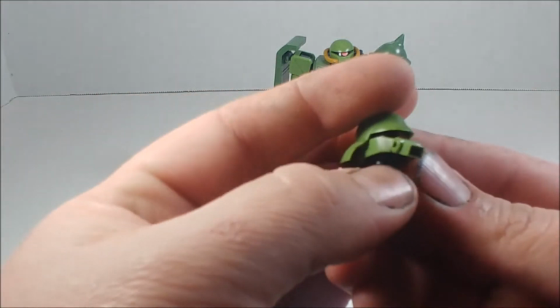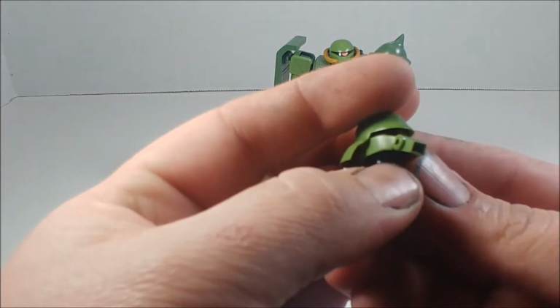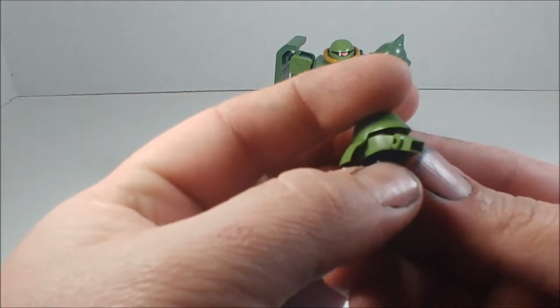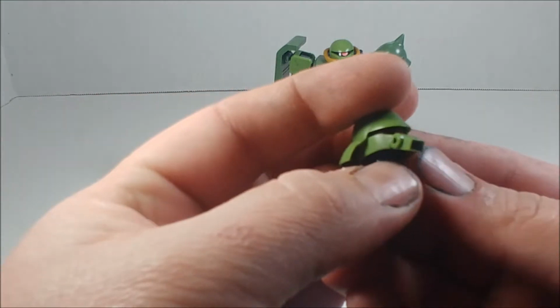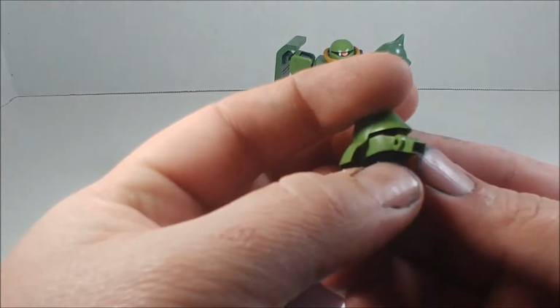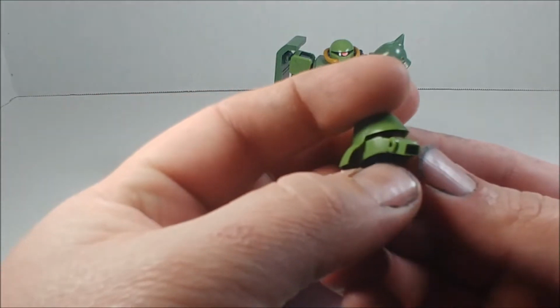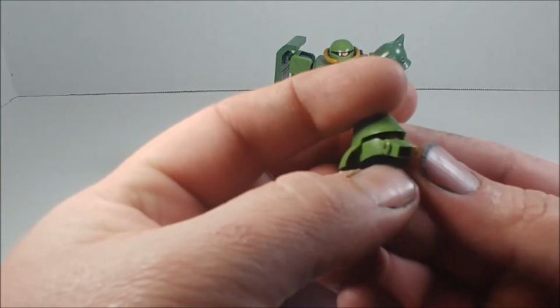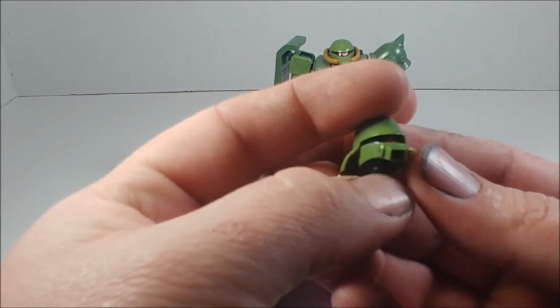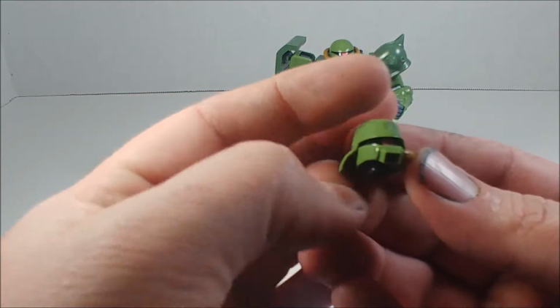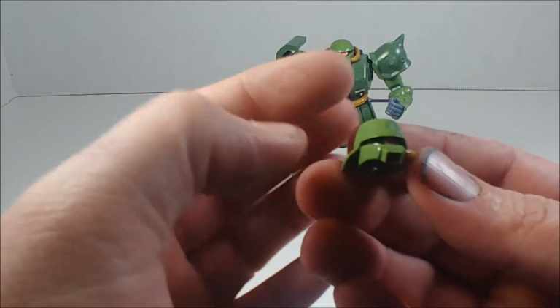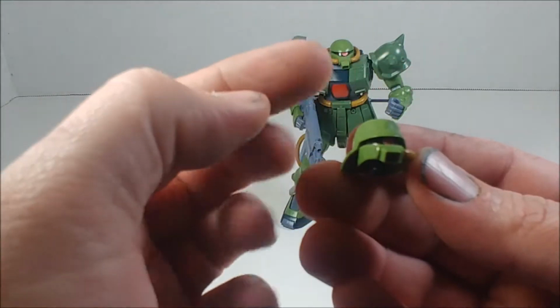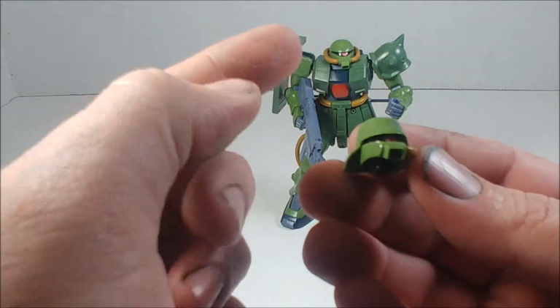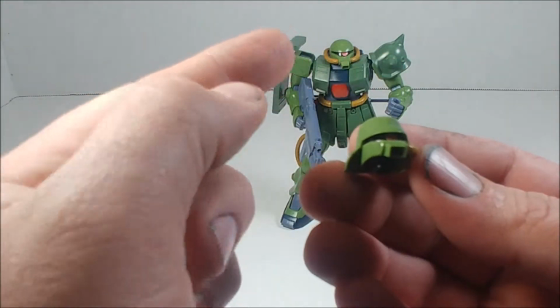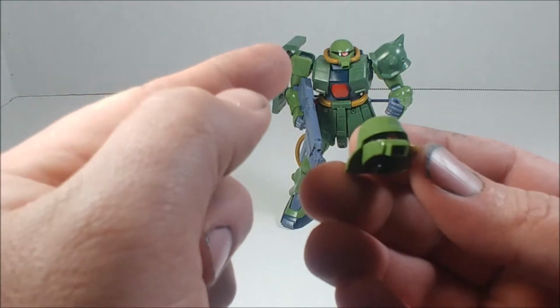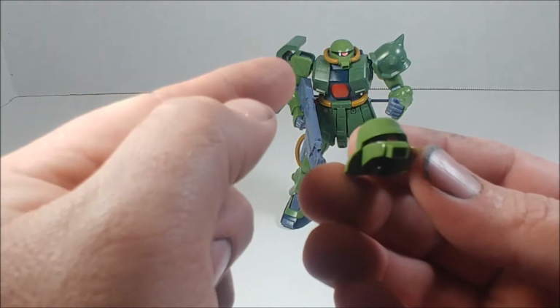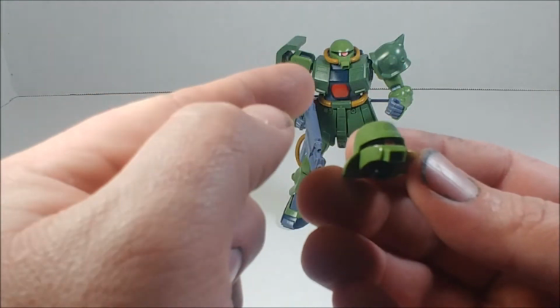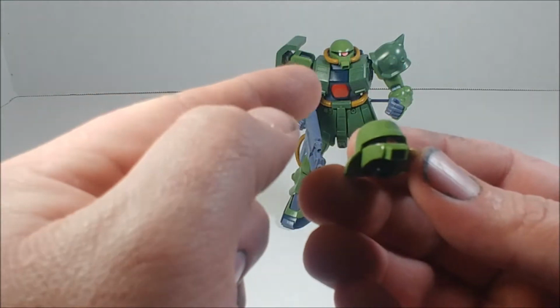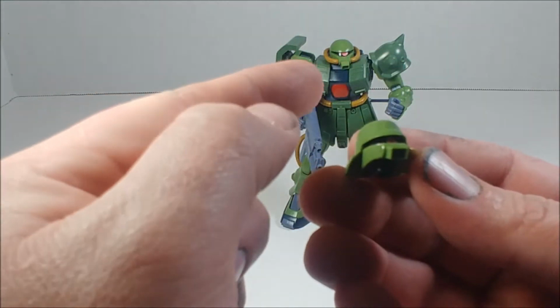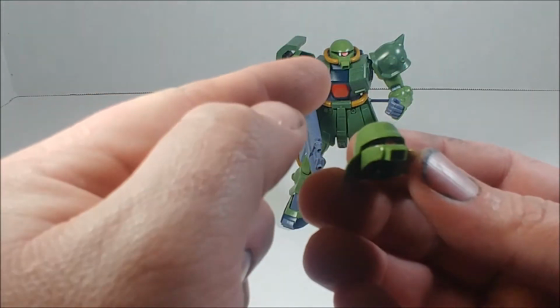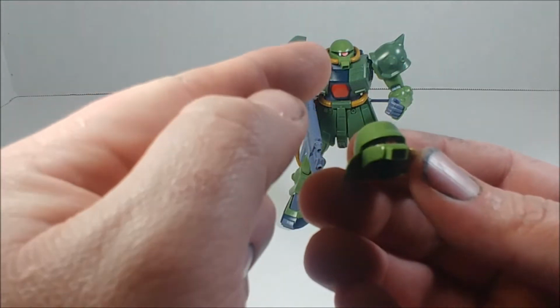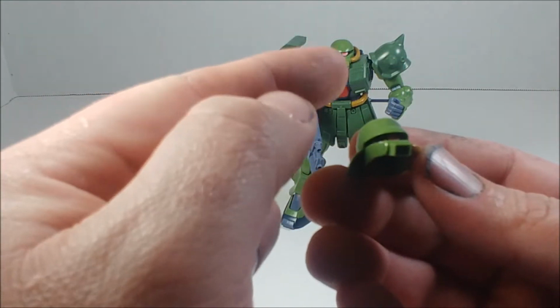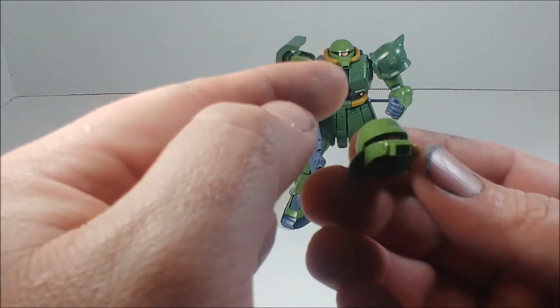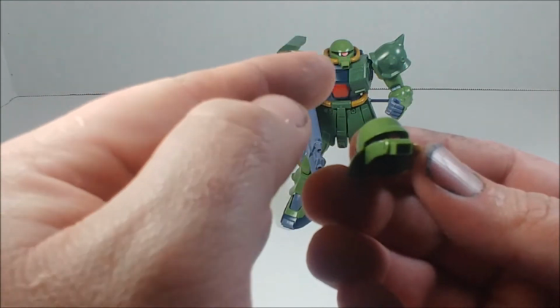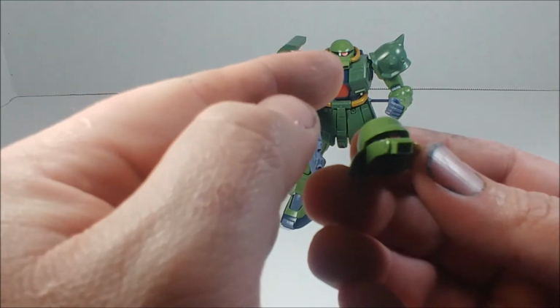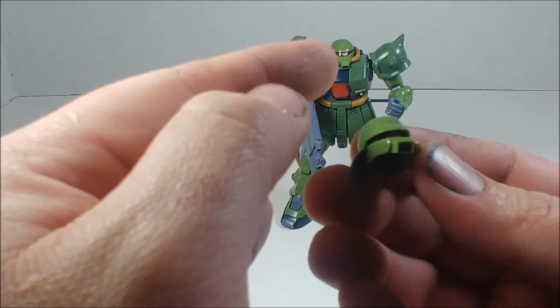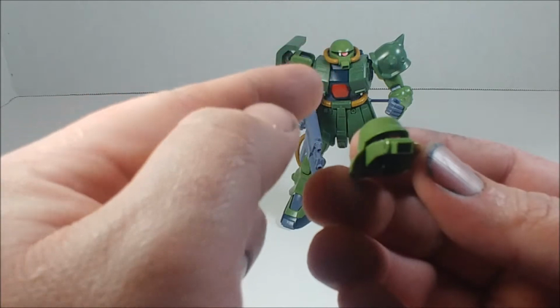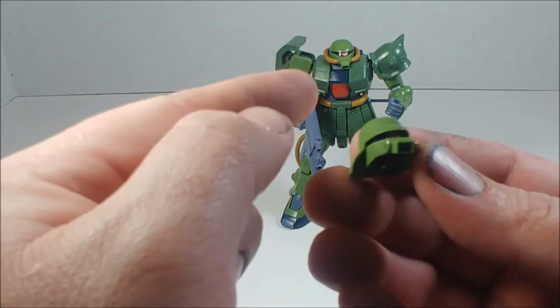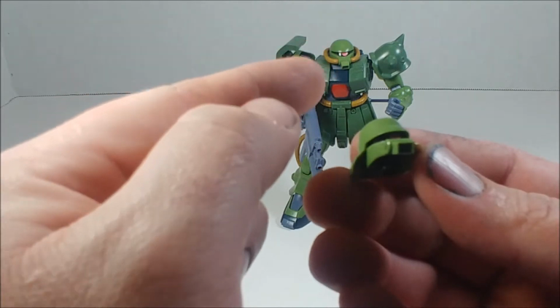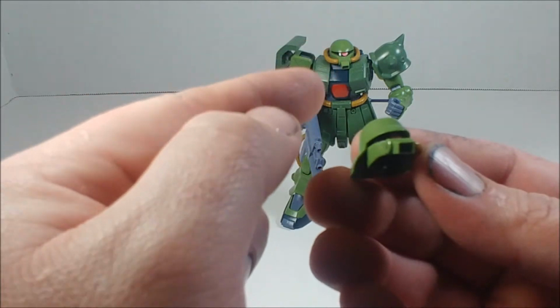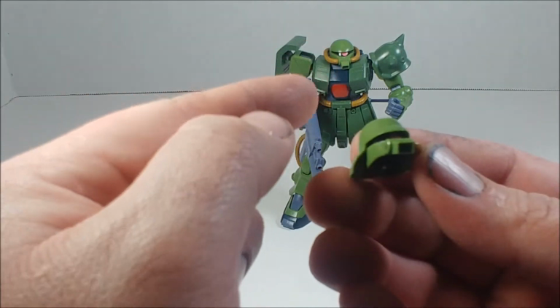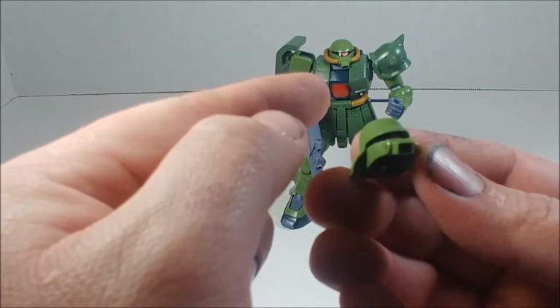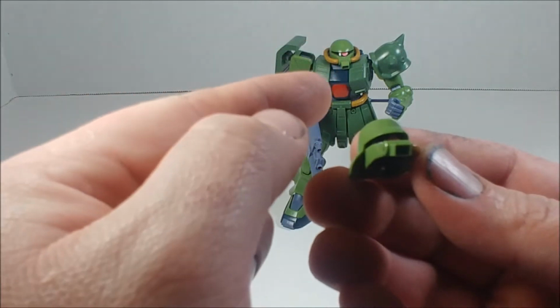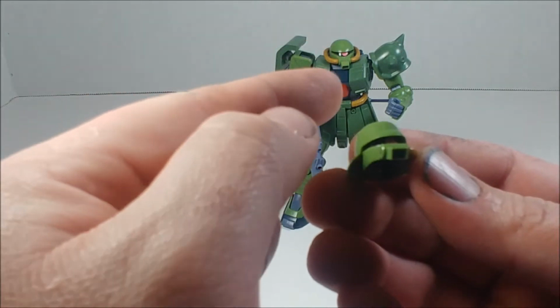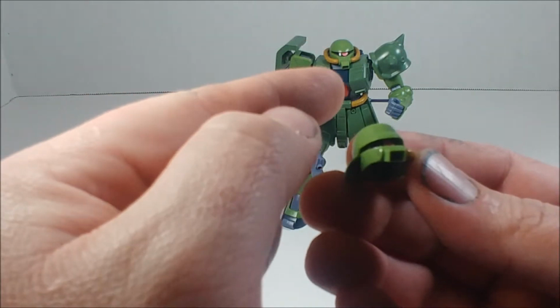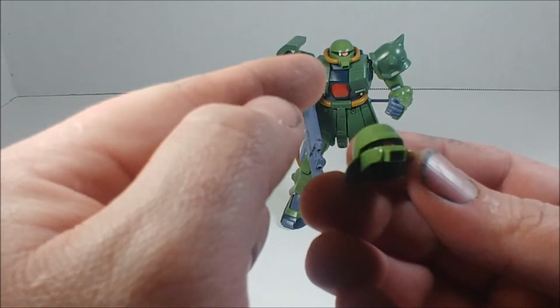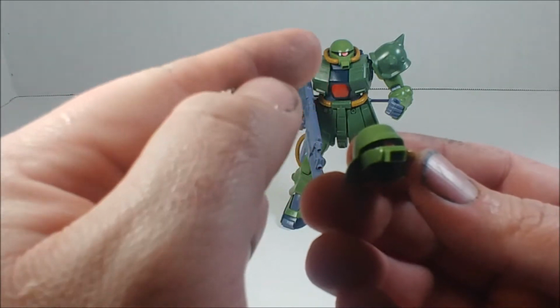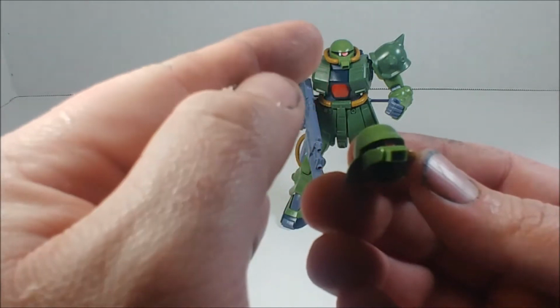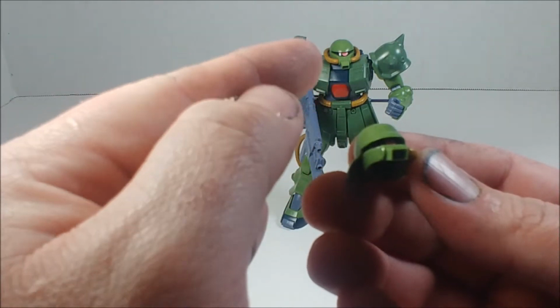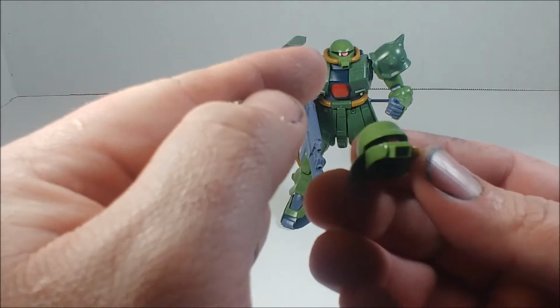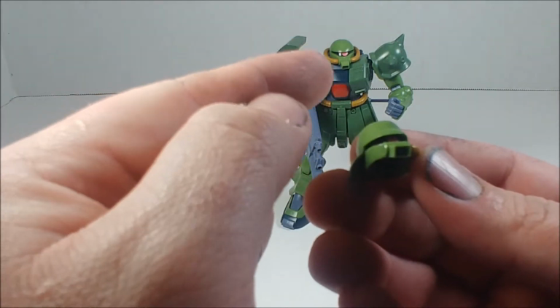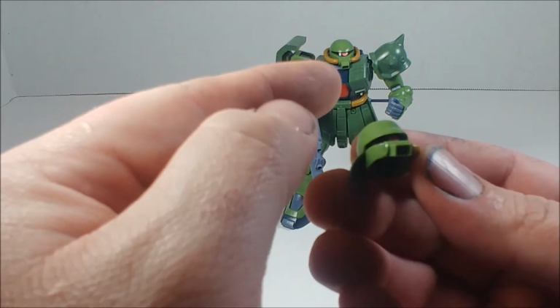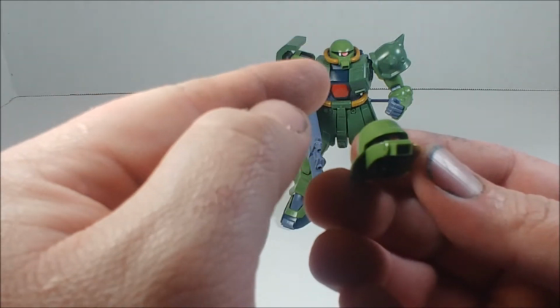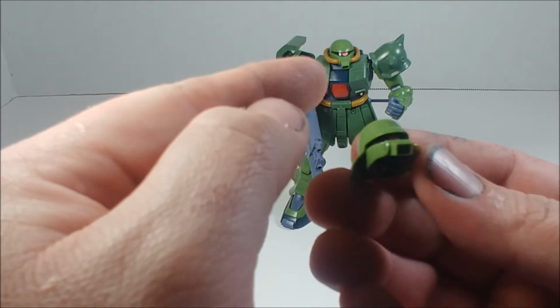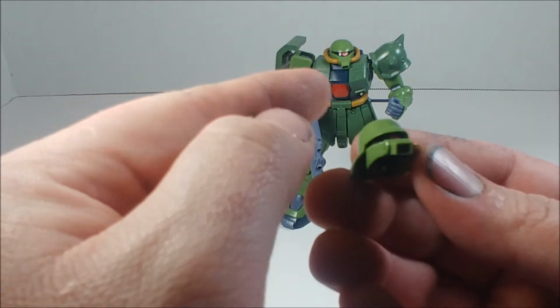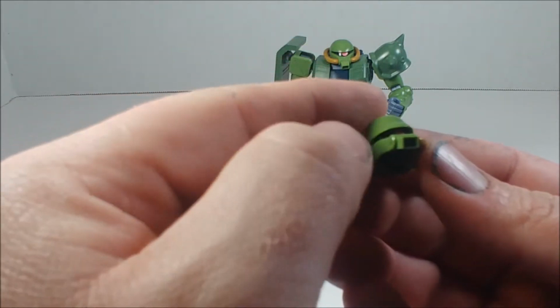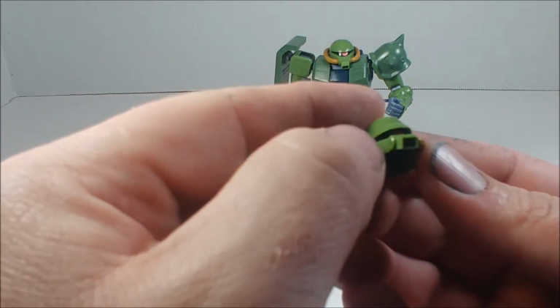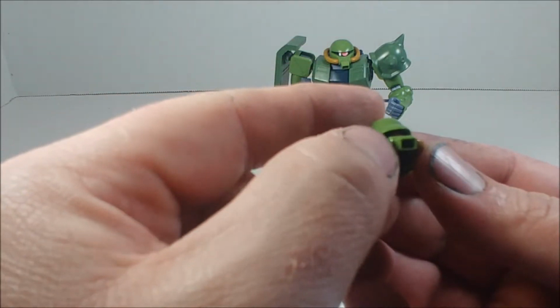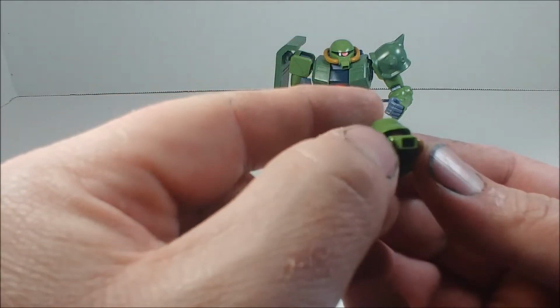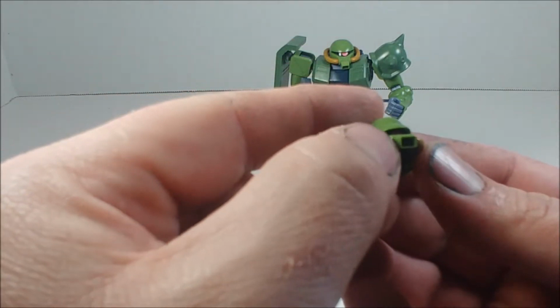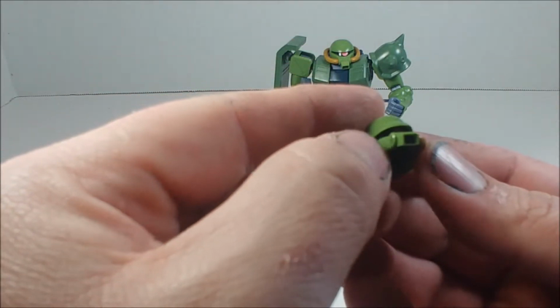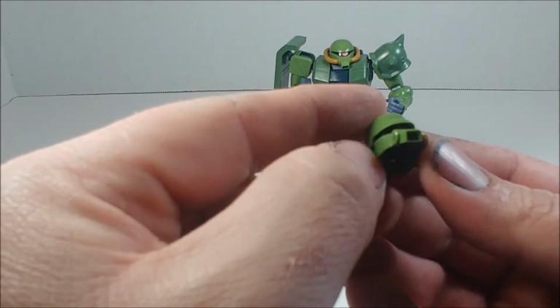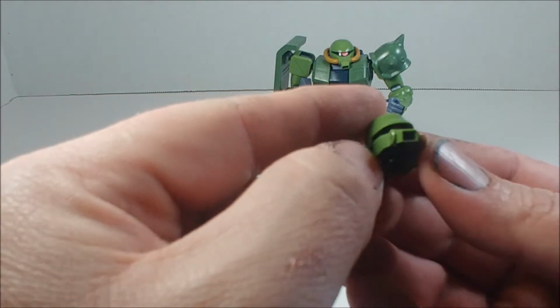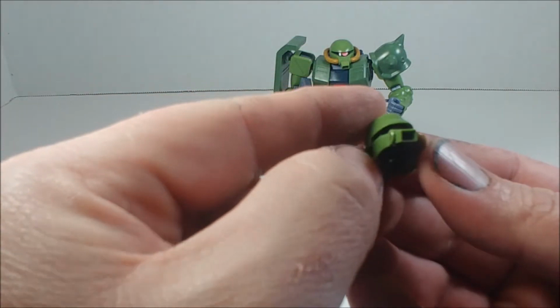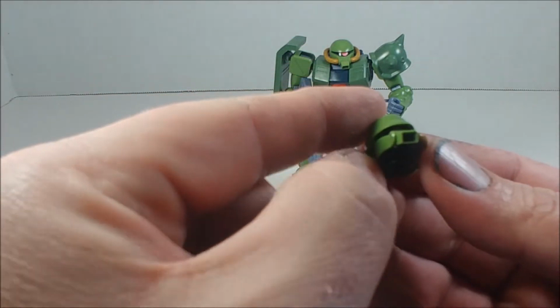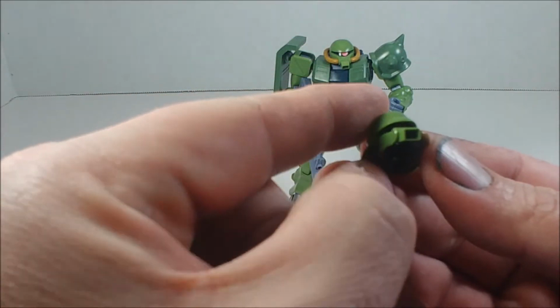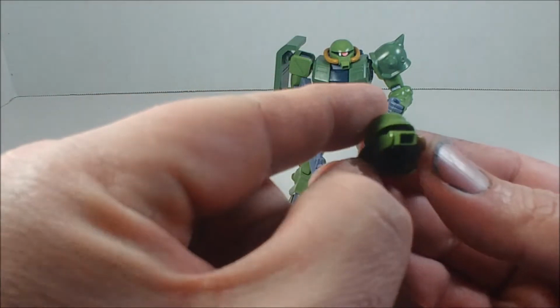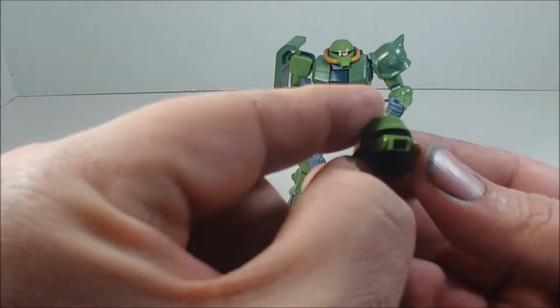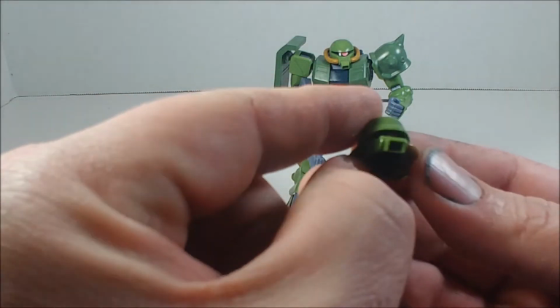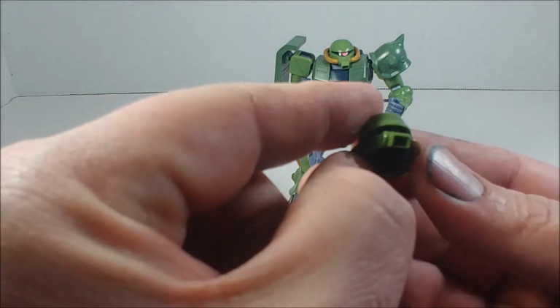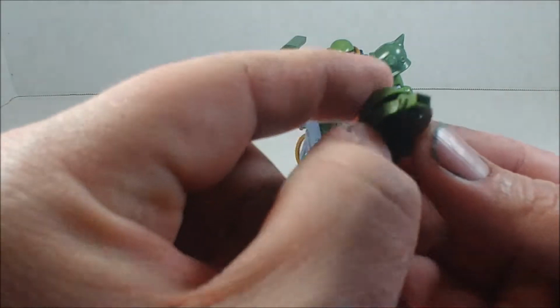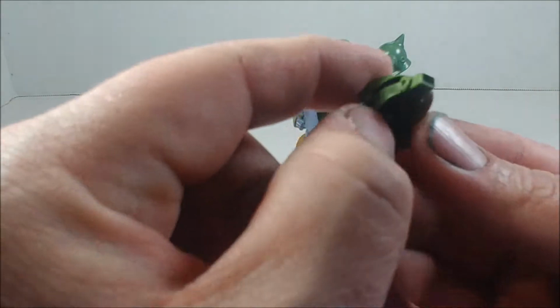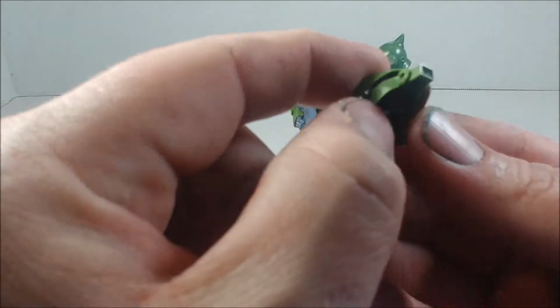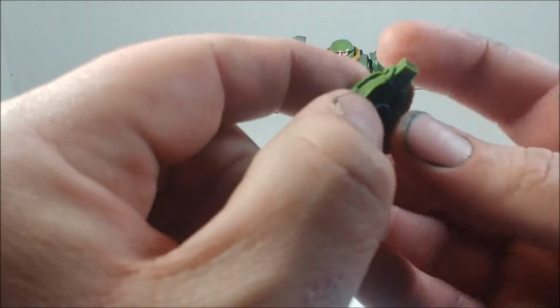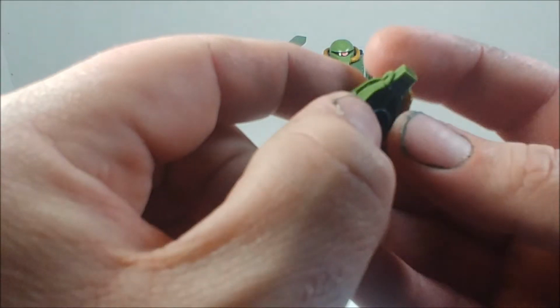The replacement cable doesn't quite fit, but you can trim it and it'll go far enough back into the helmet that you won't be able to tell it's not the right one.